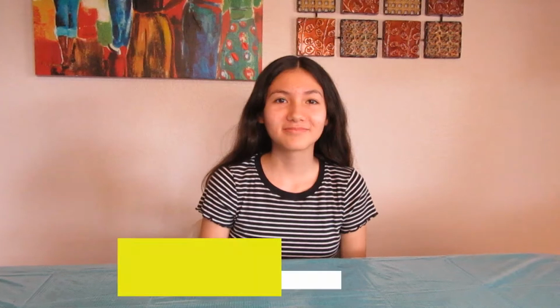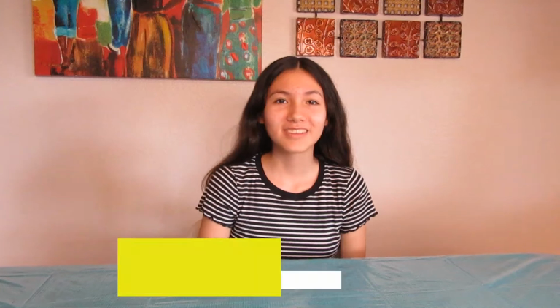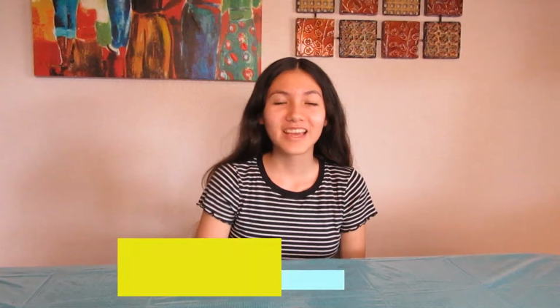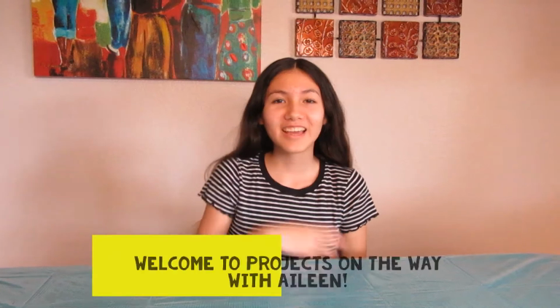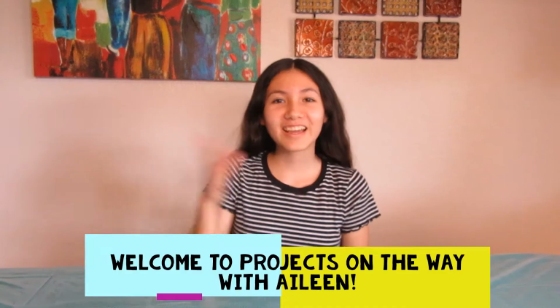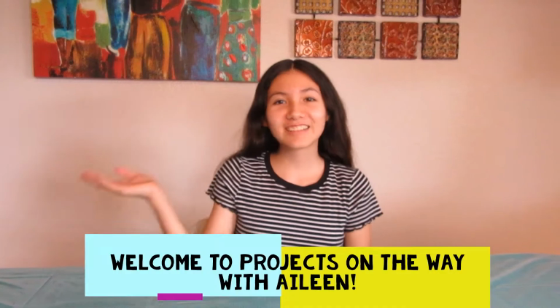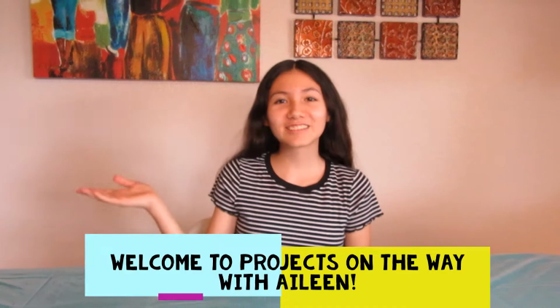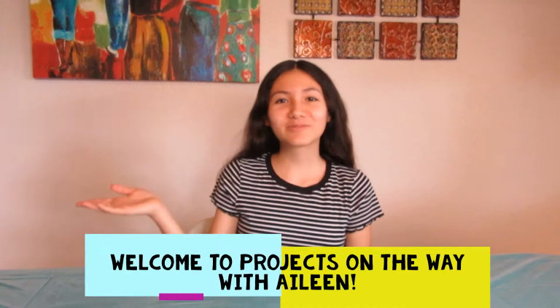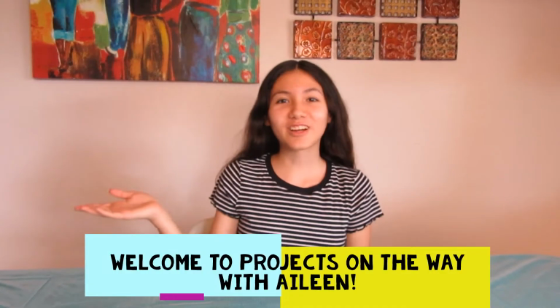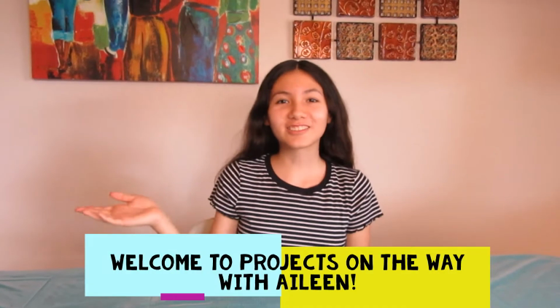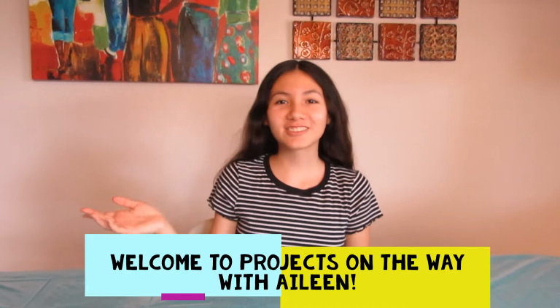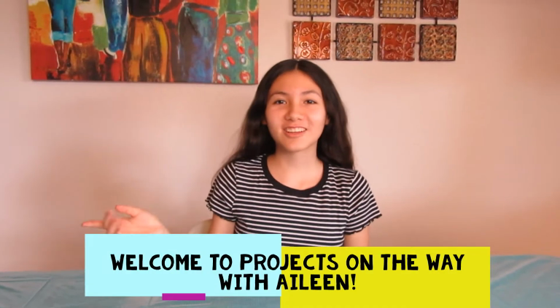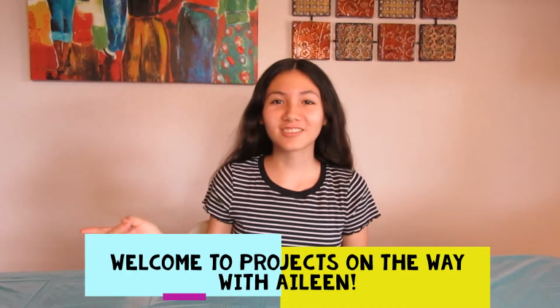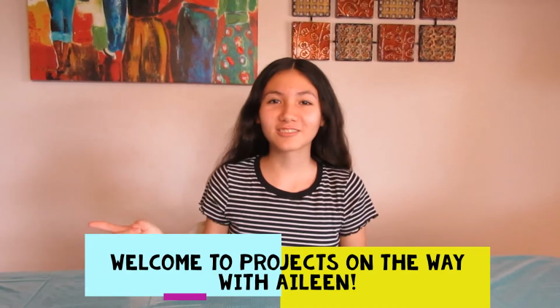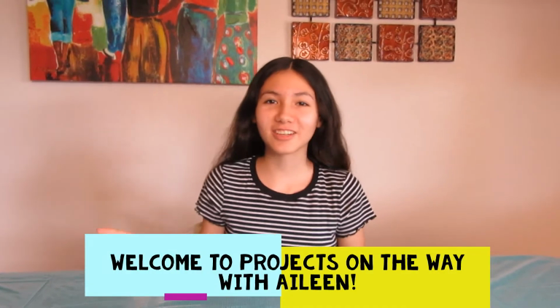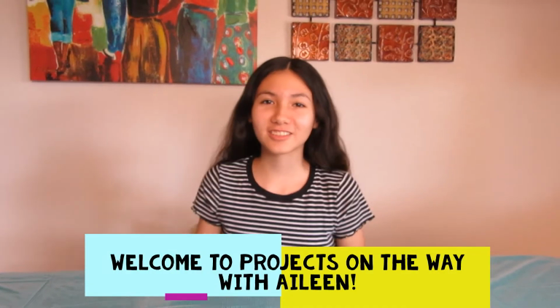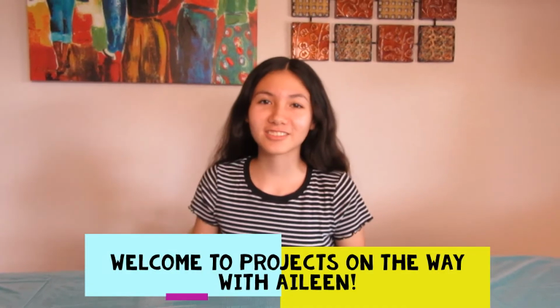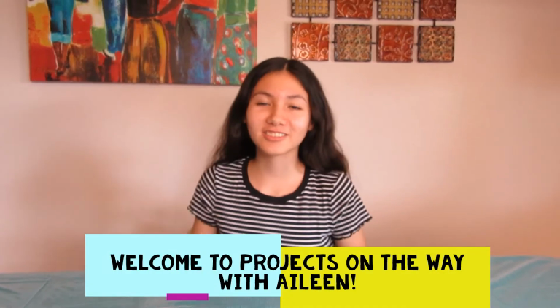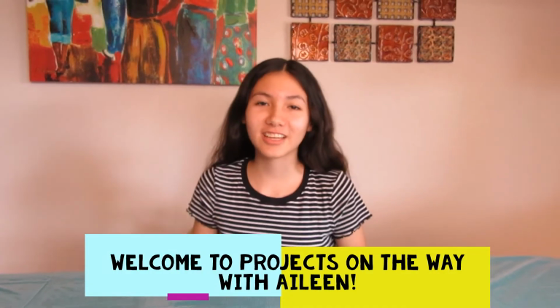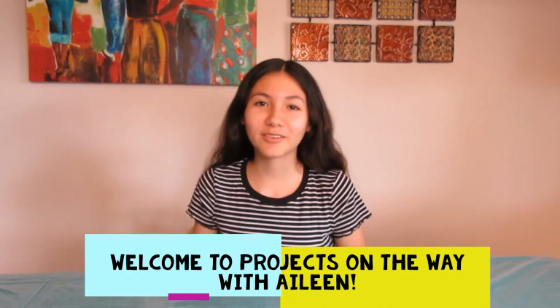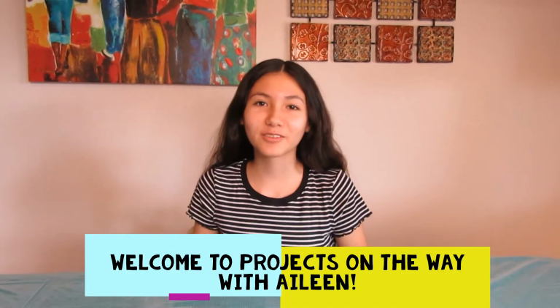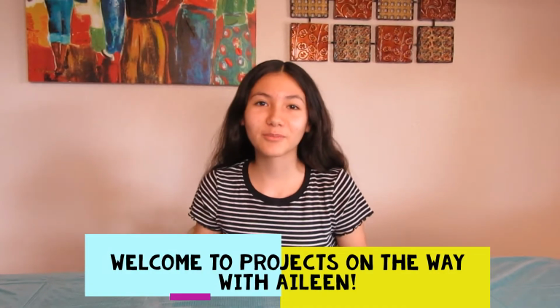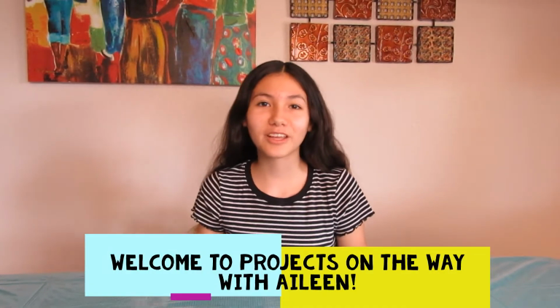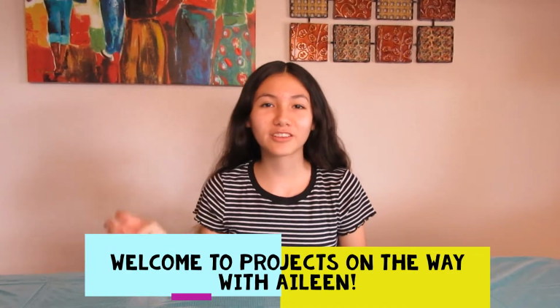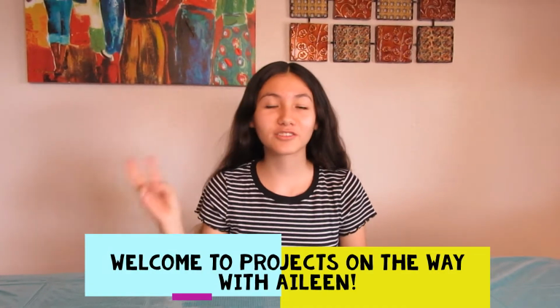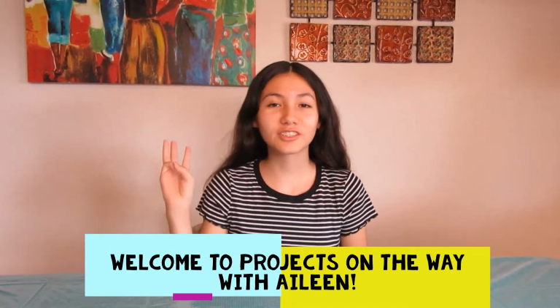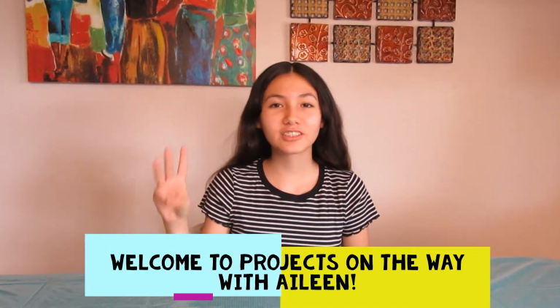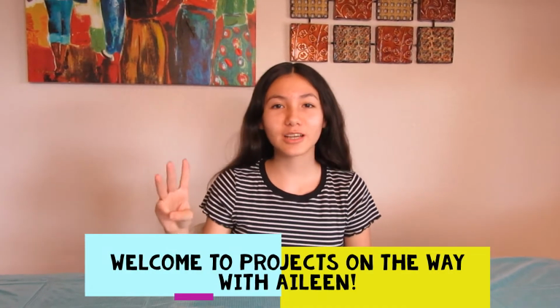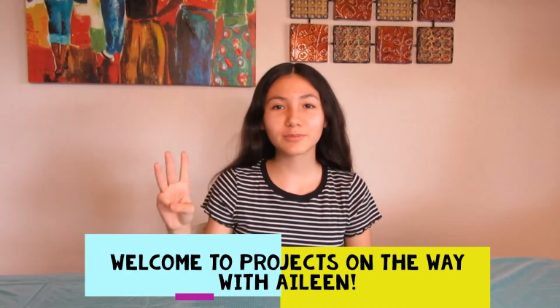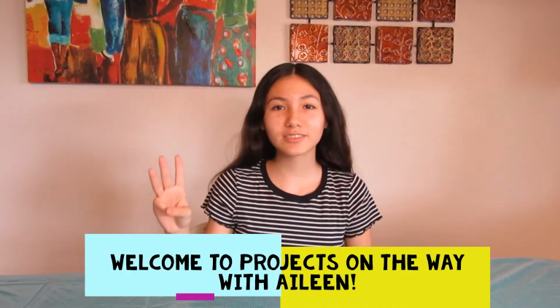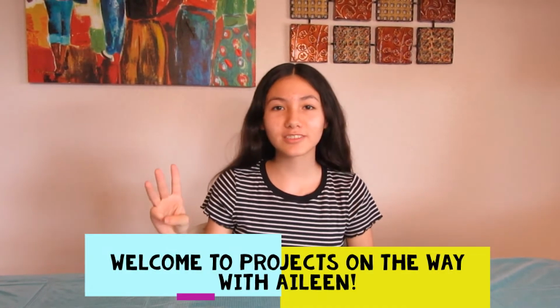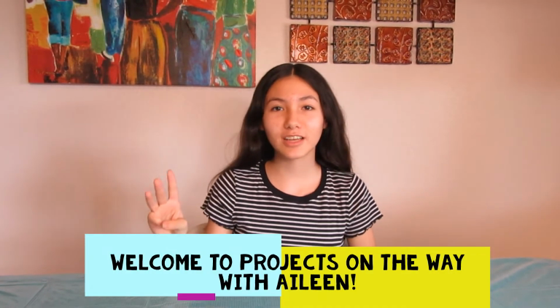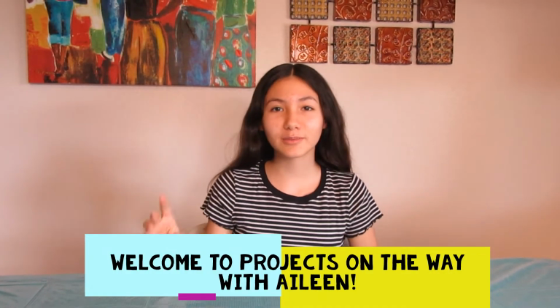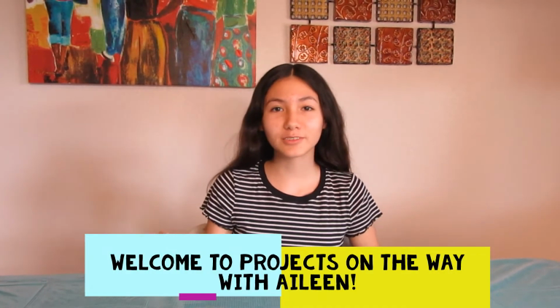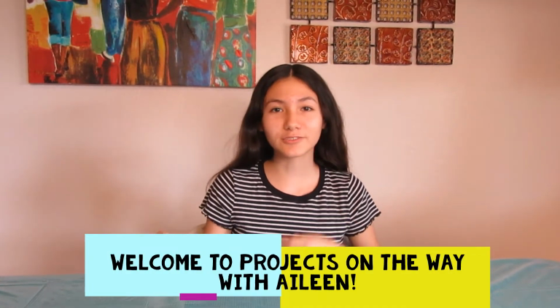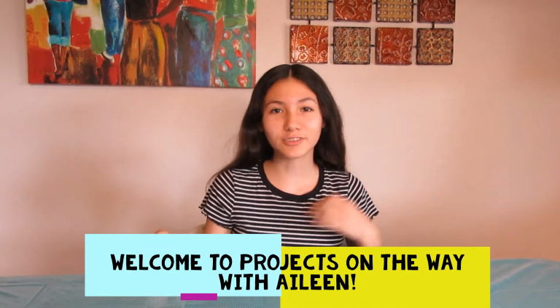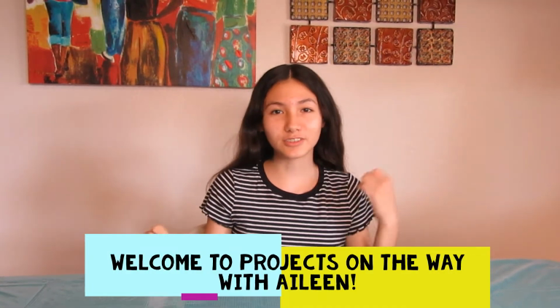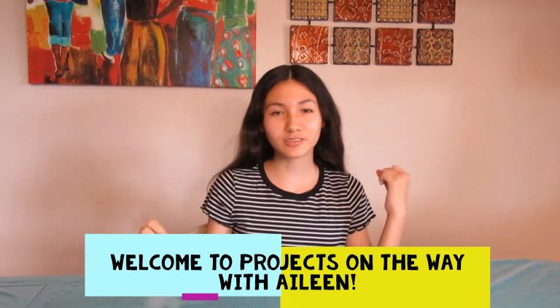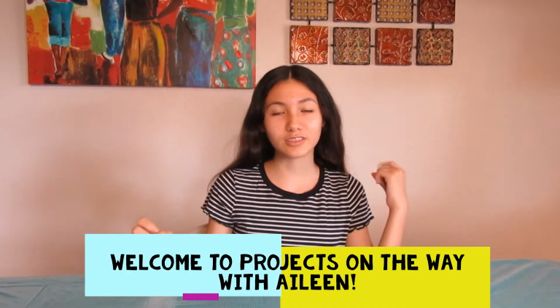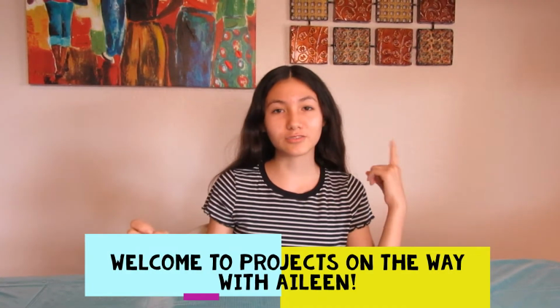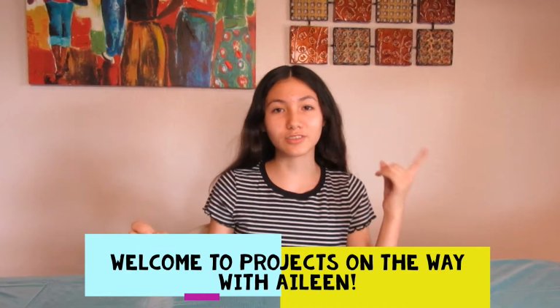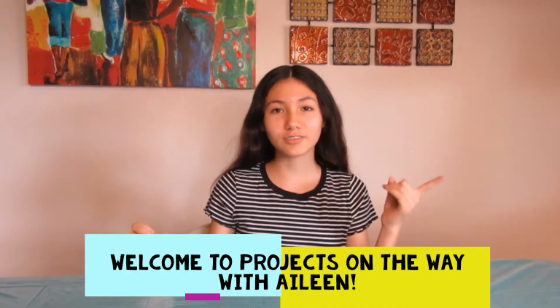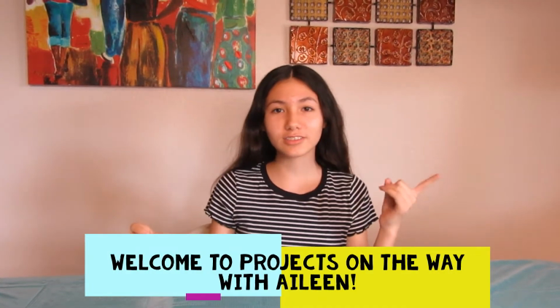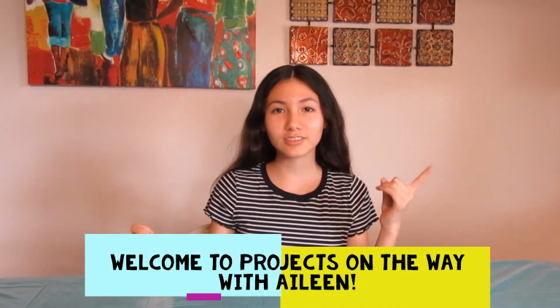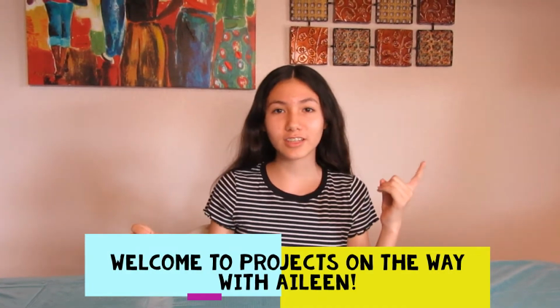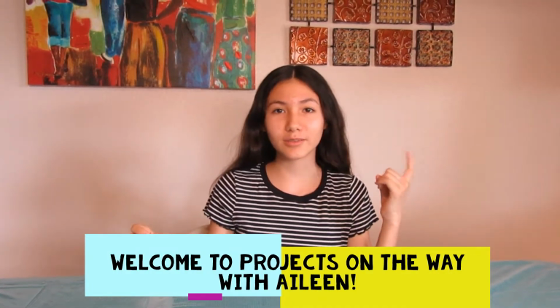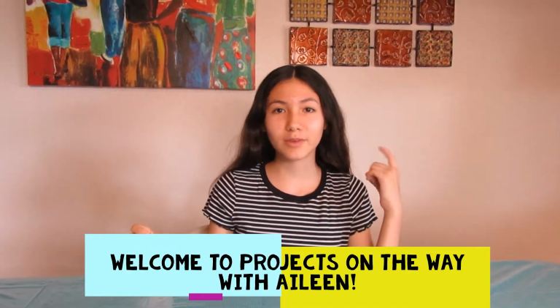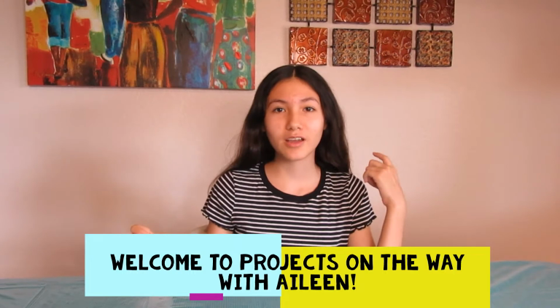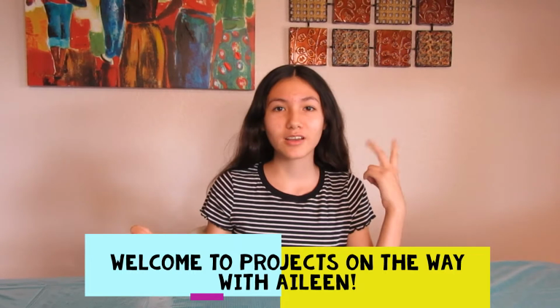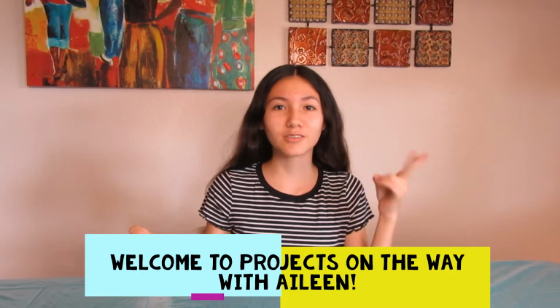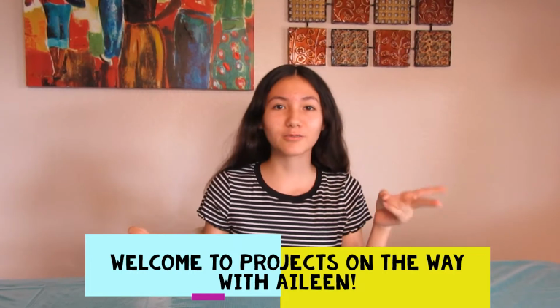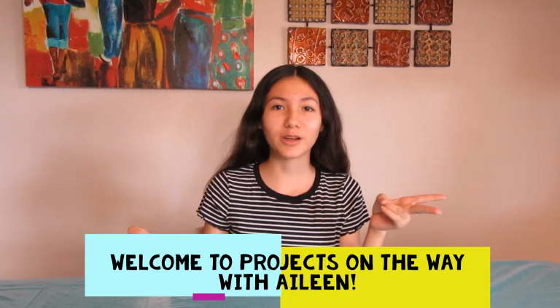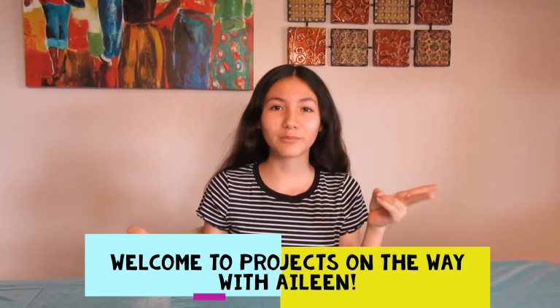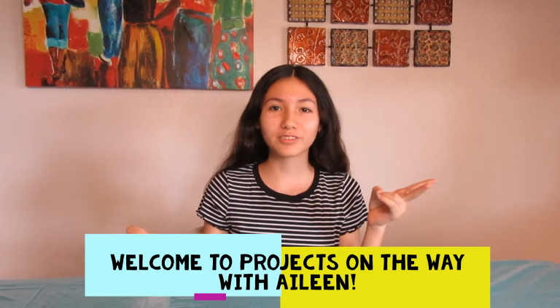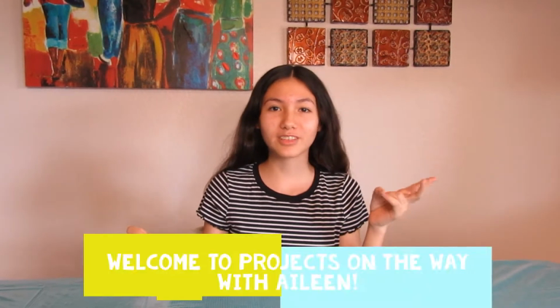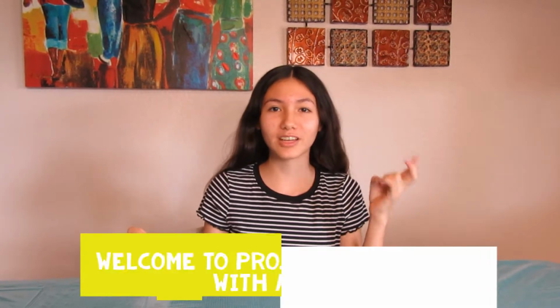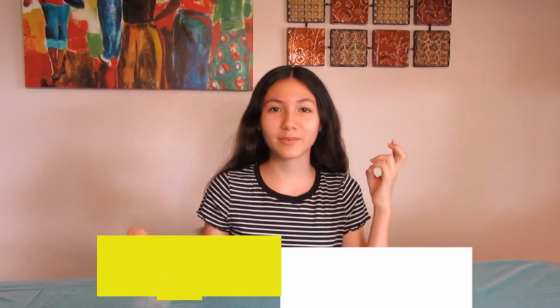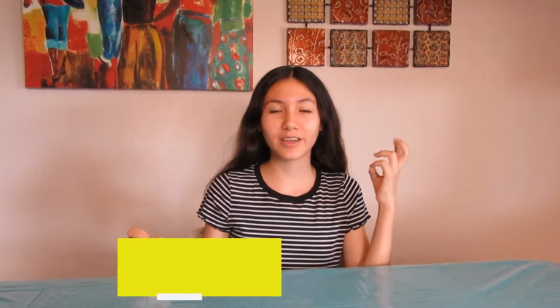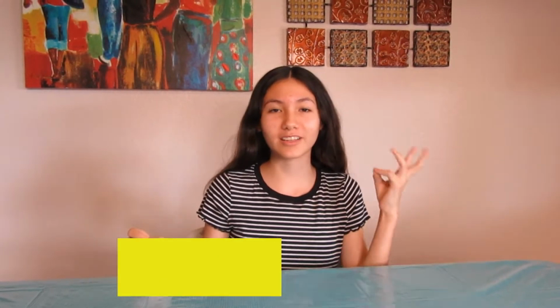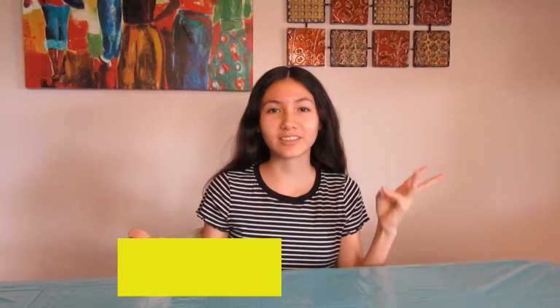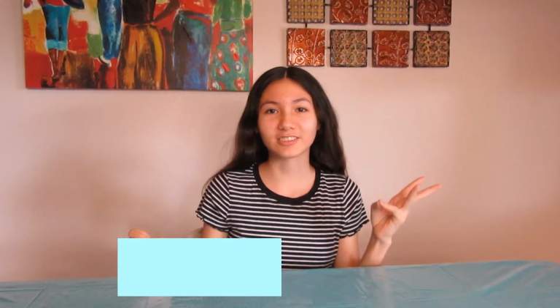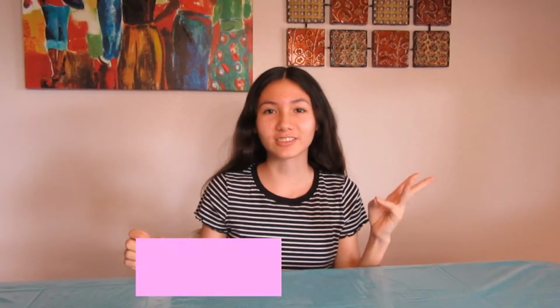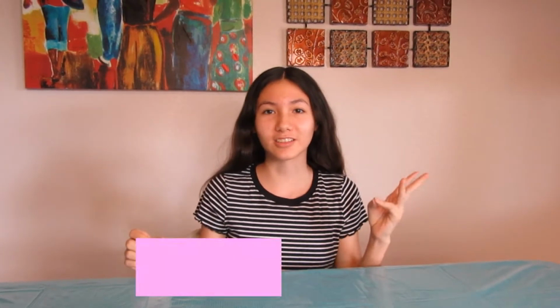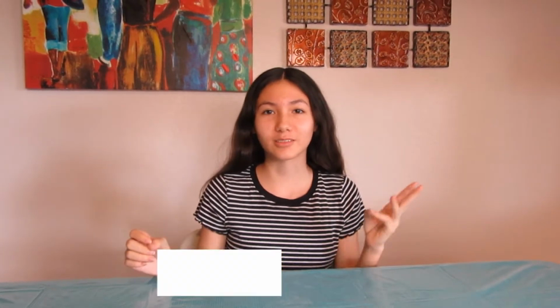Hey guys, it's Project On The Way. Today I'm going to make three types of slimes. The first one is fluffy slime, rainbow slime, and clear slime.